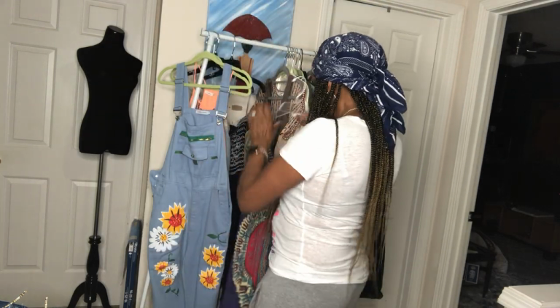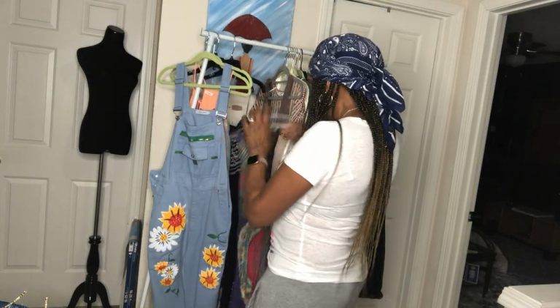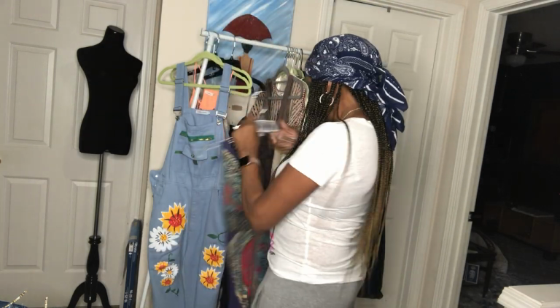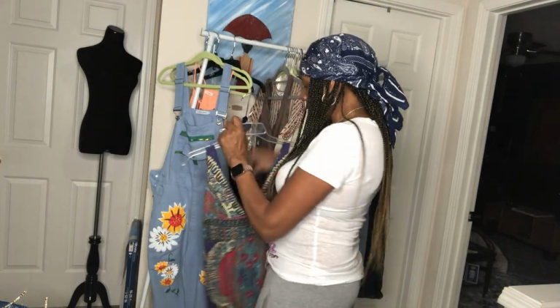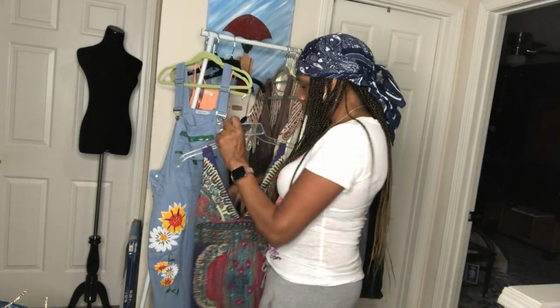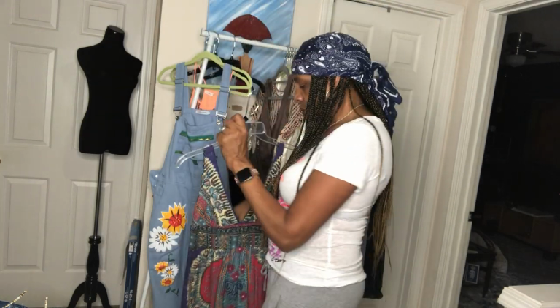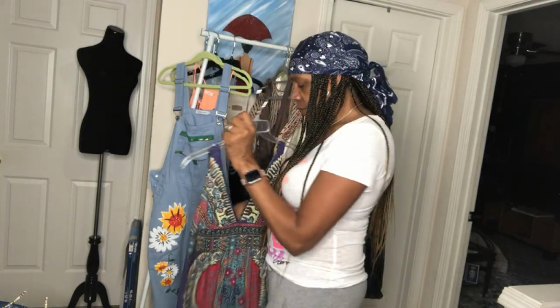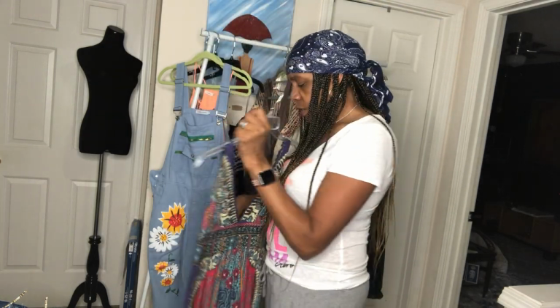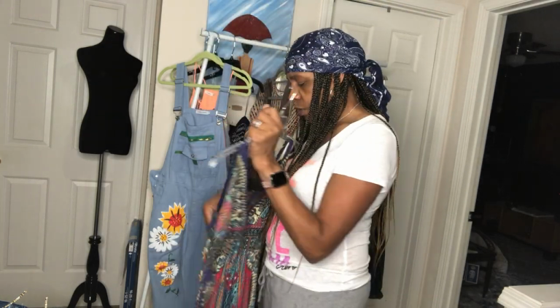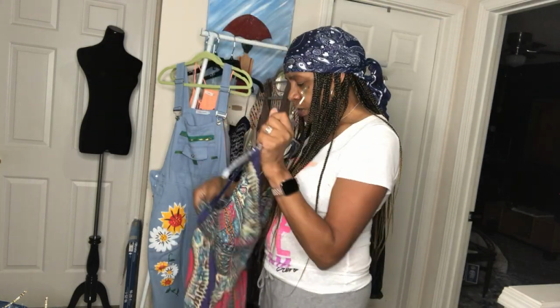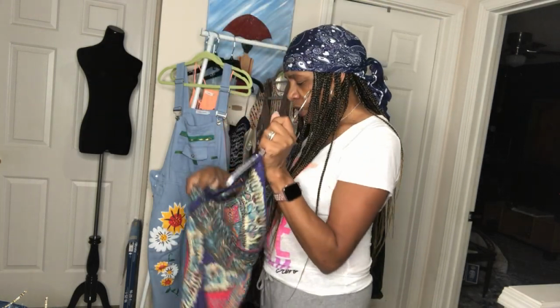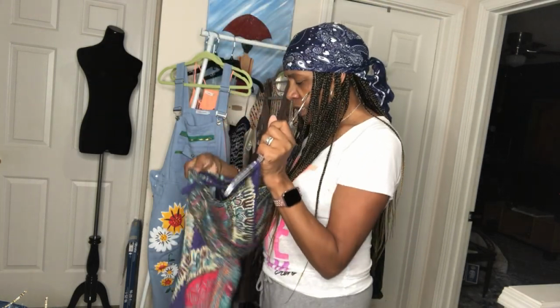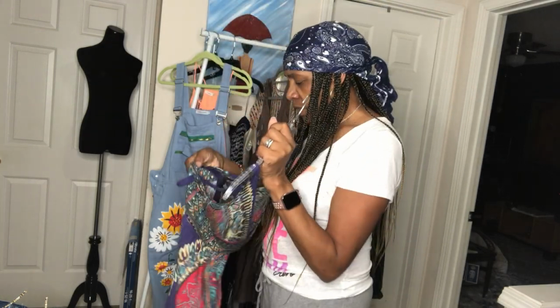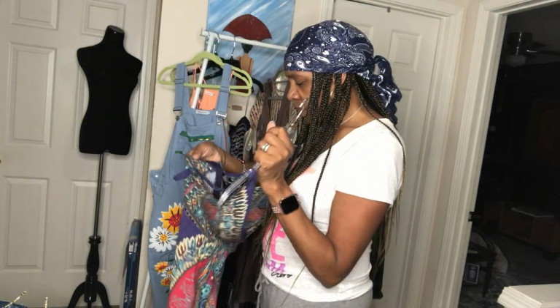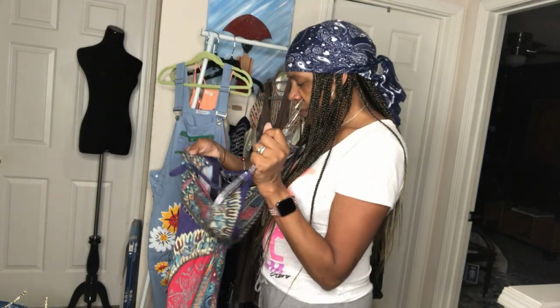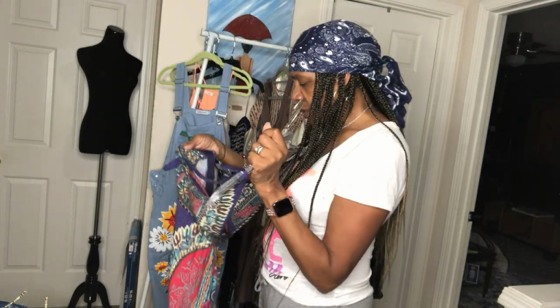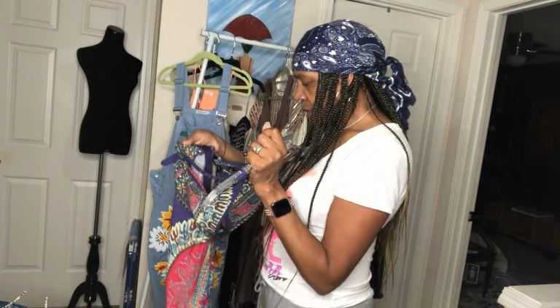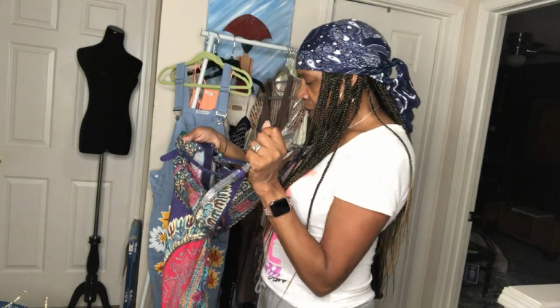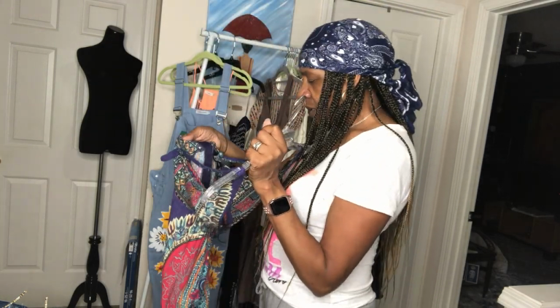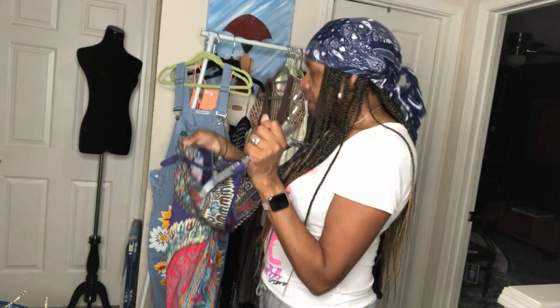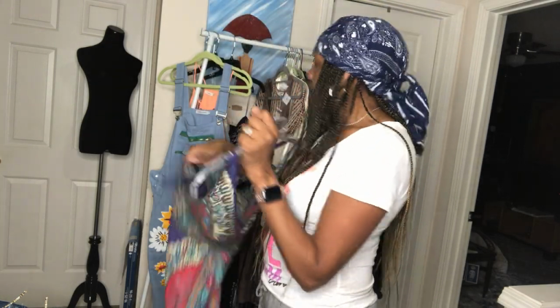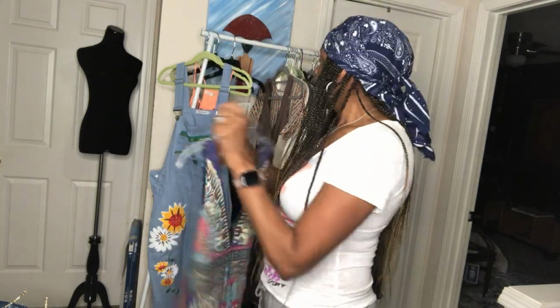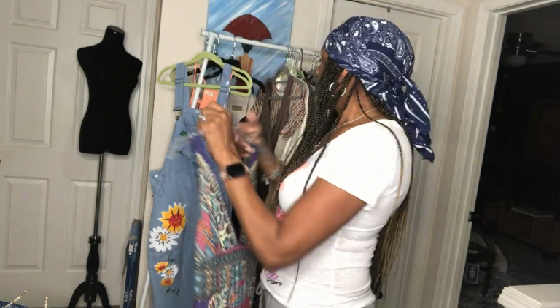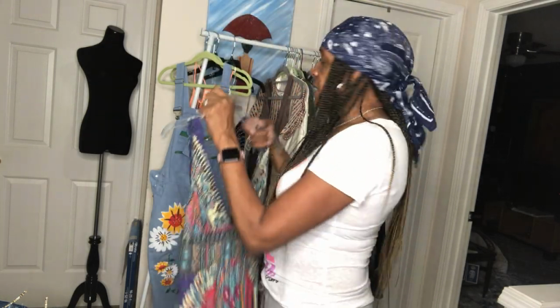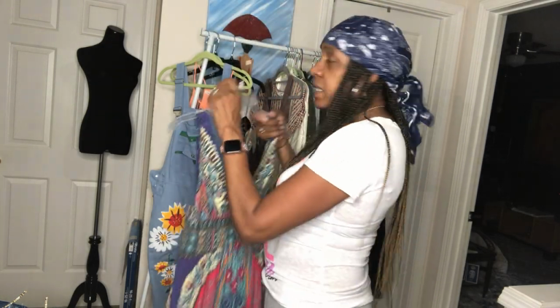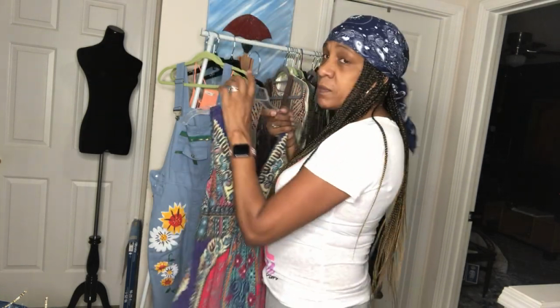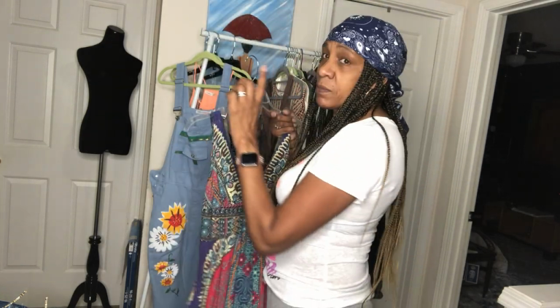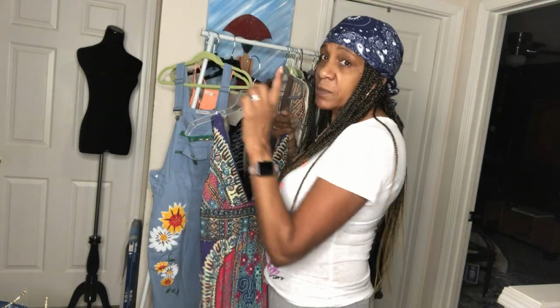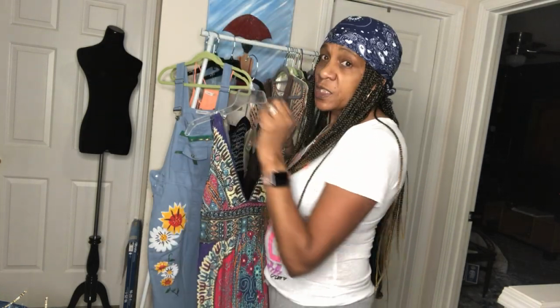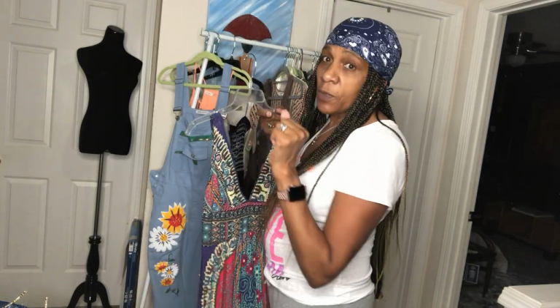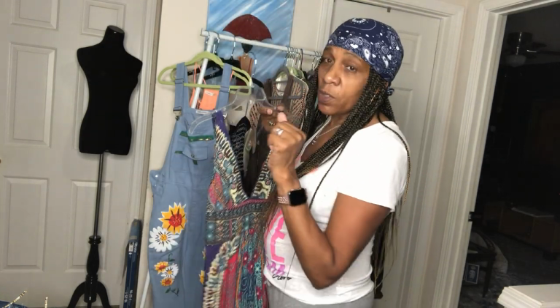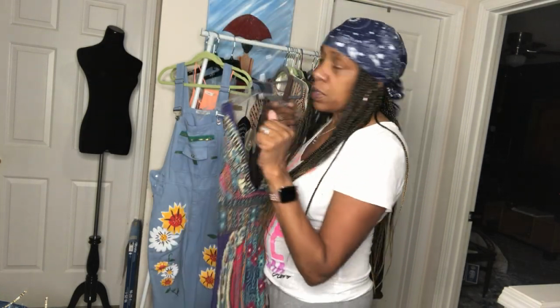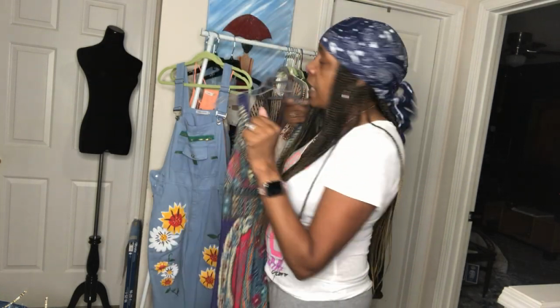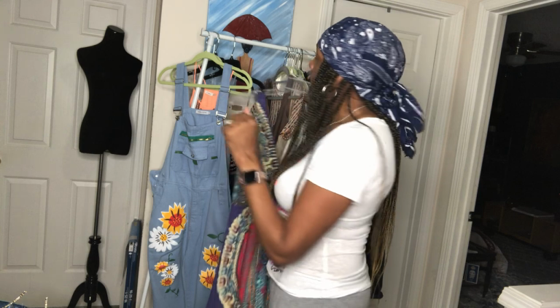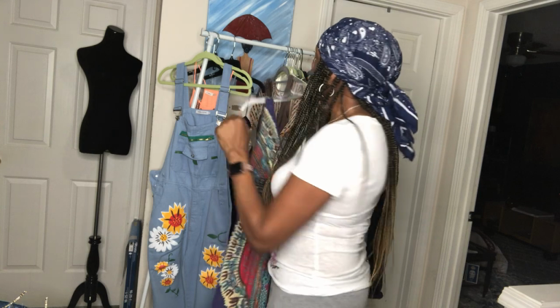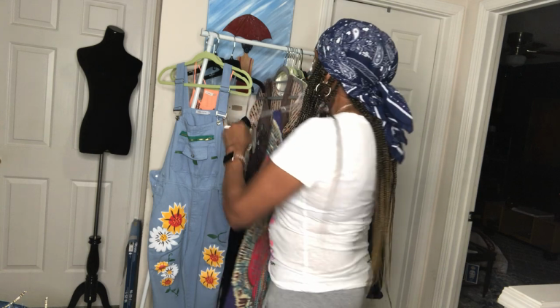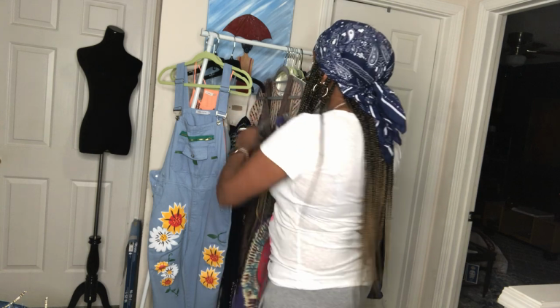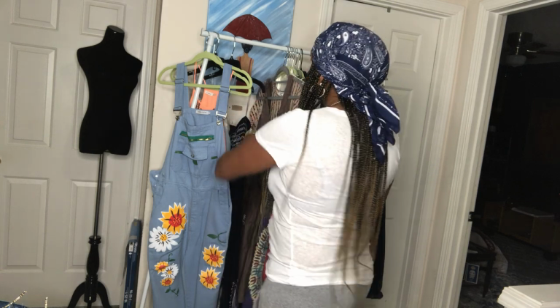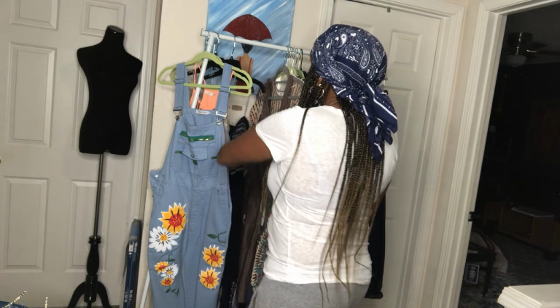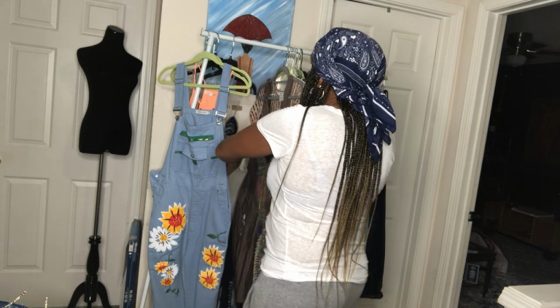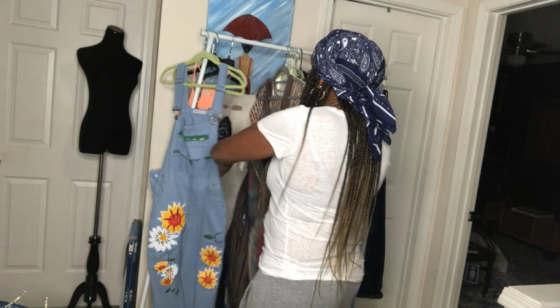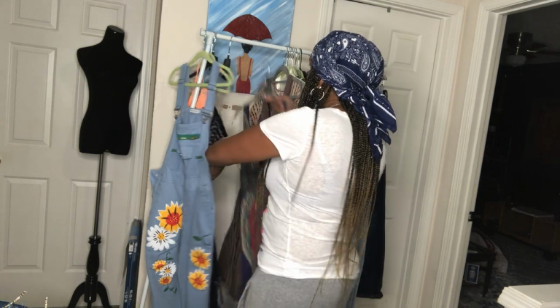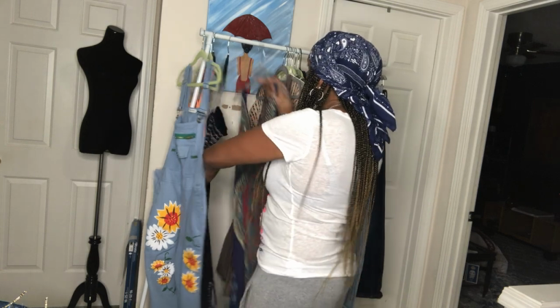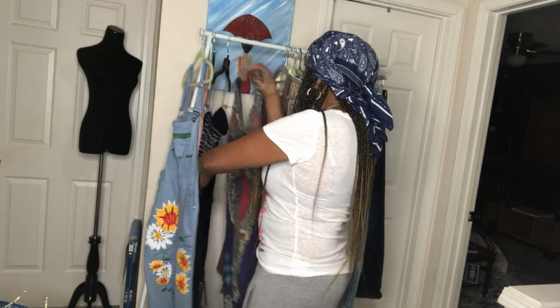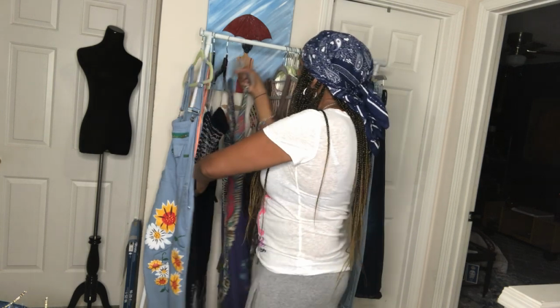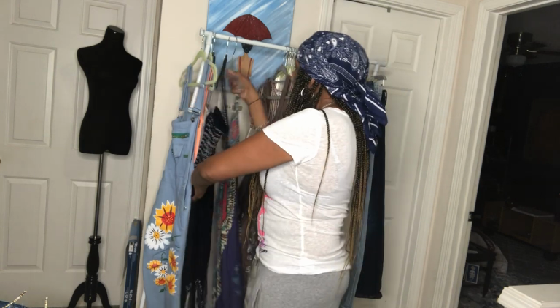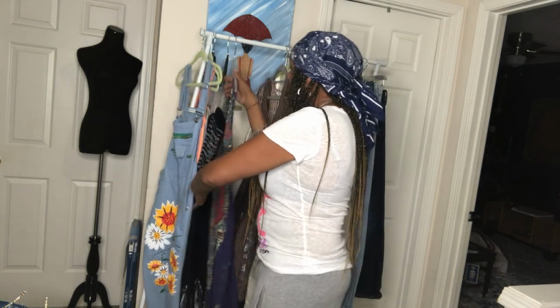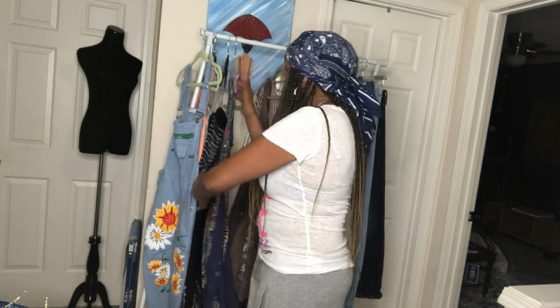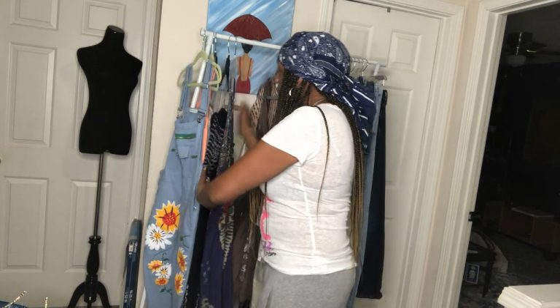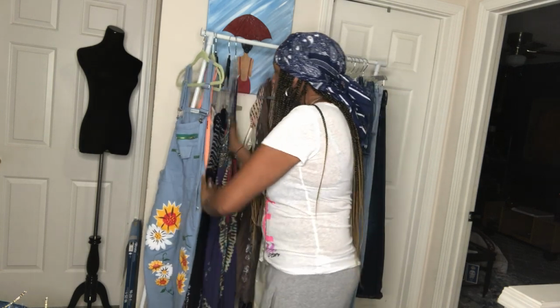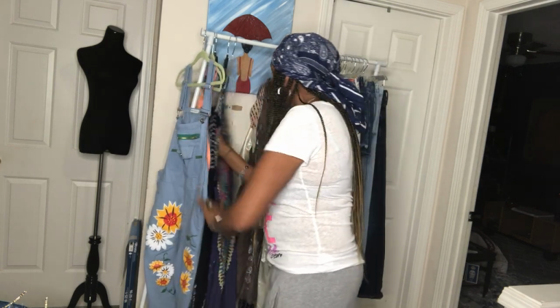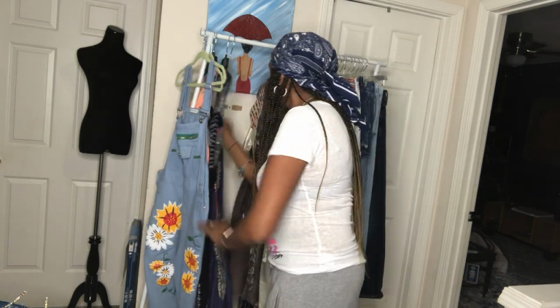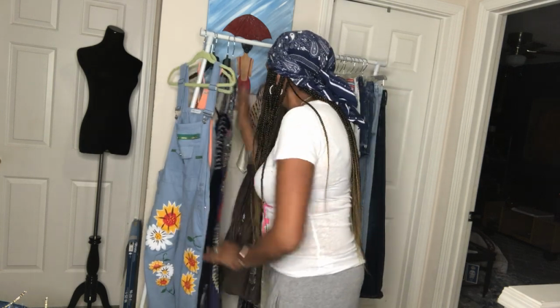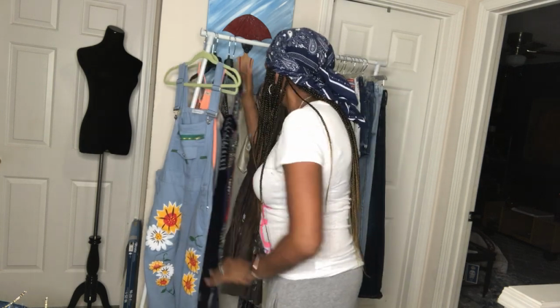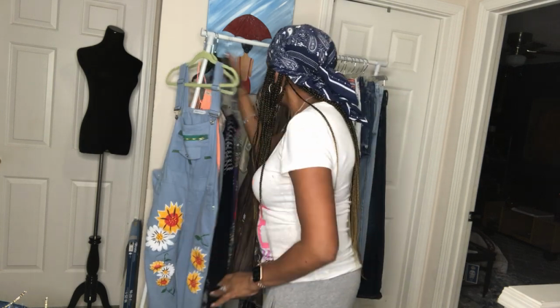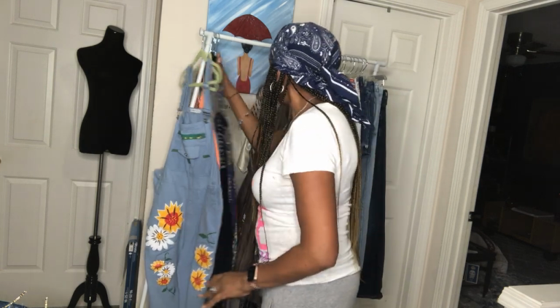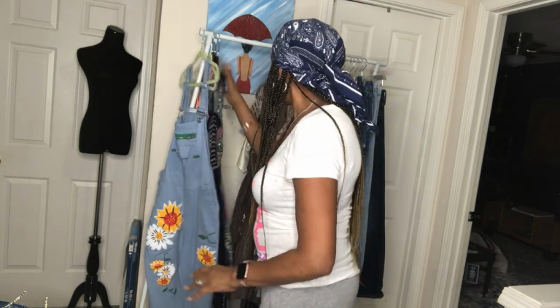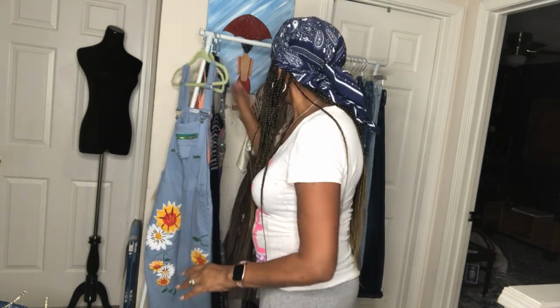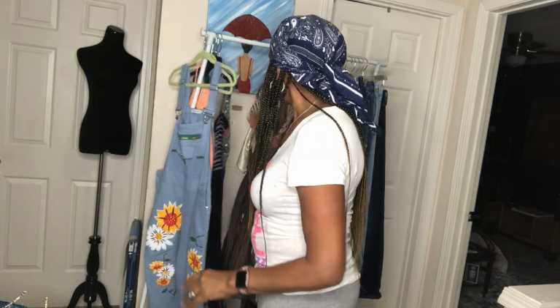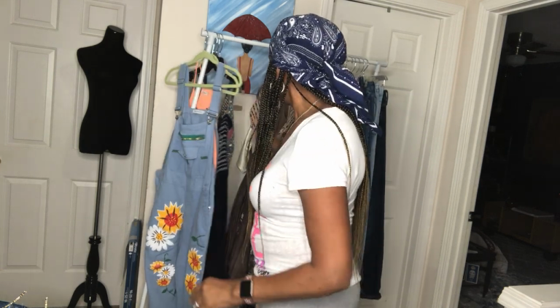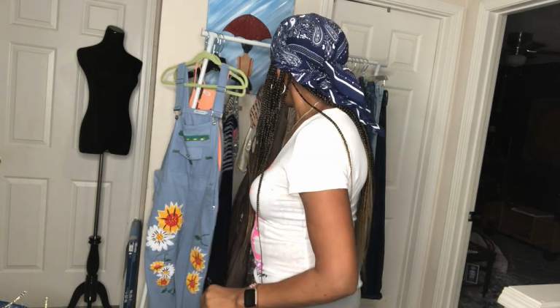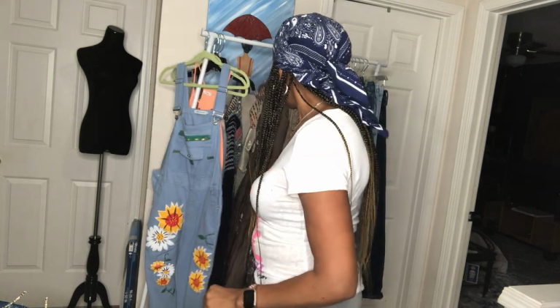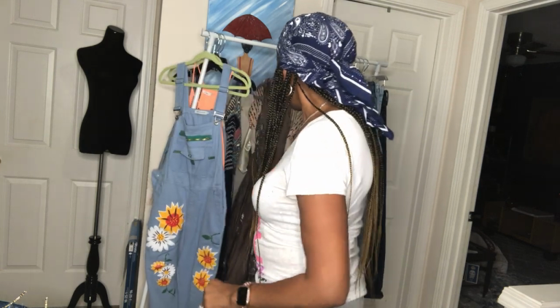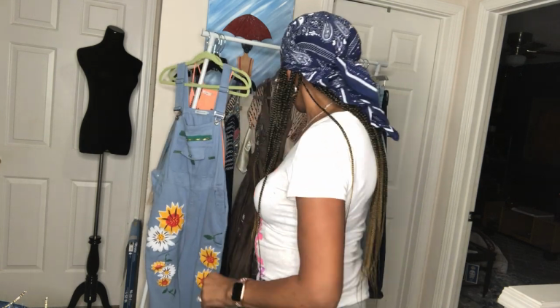Let me tell you what size it is — size small. I haven't put these in my closet yet; they should be listed by the end of the week.